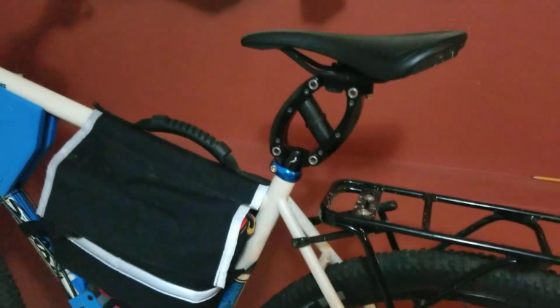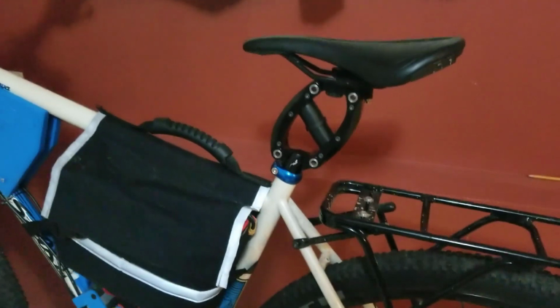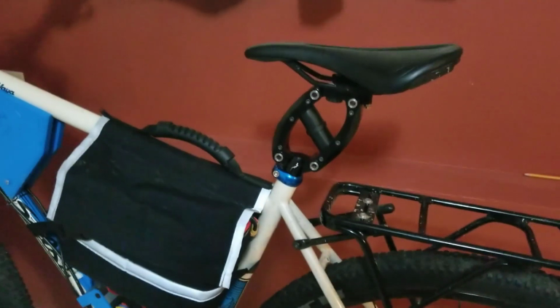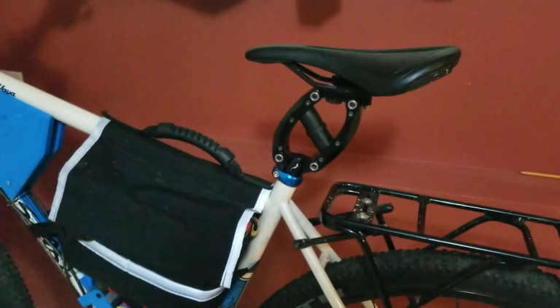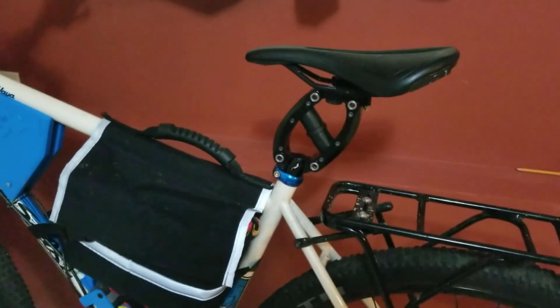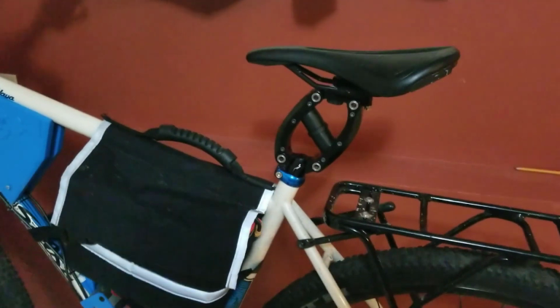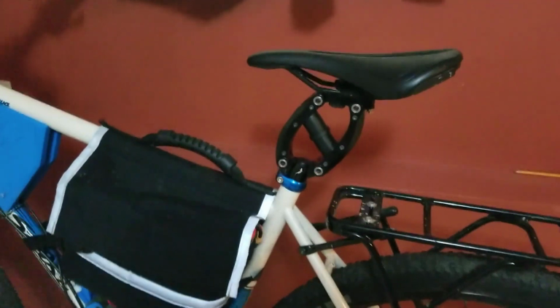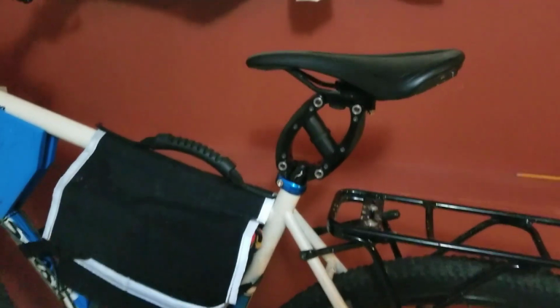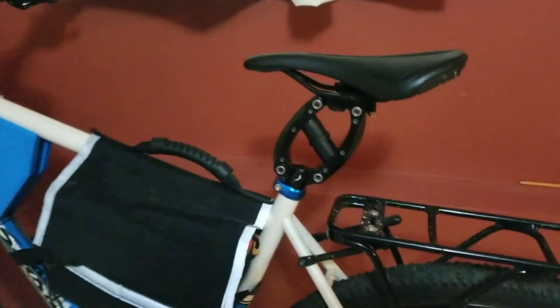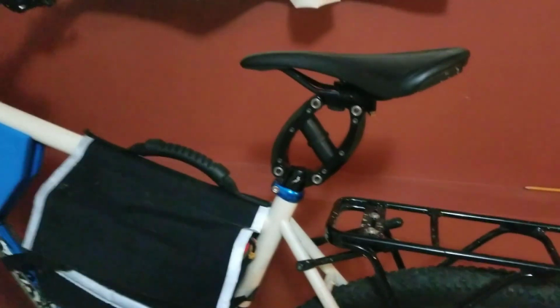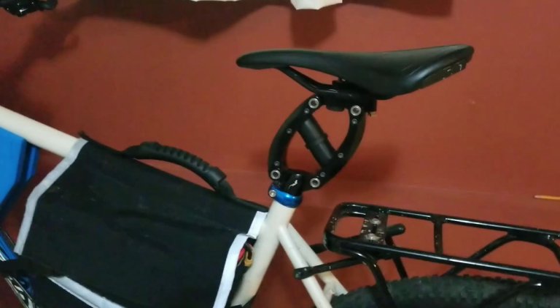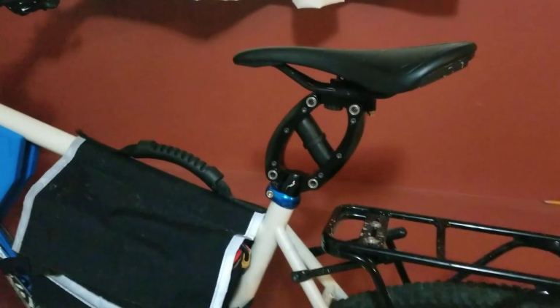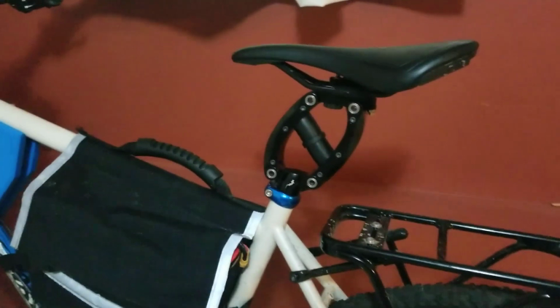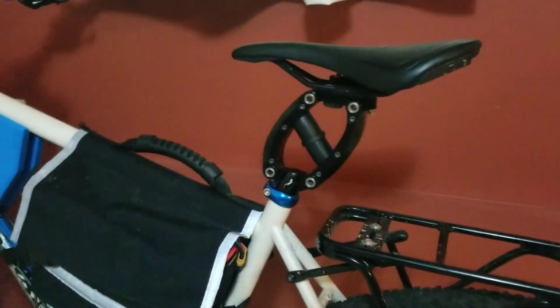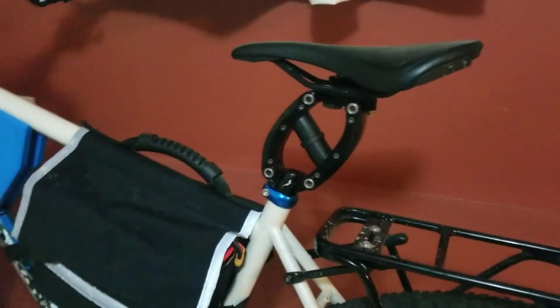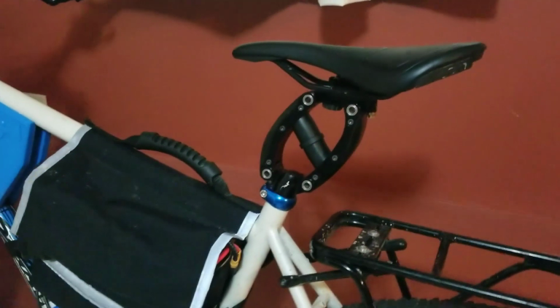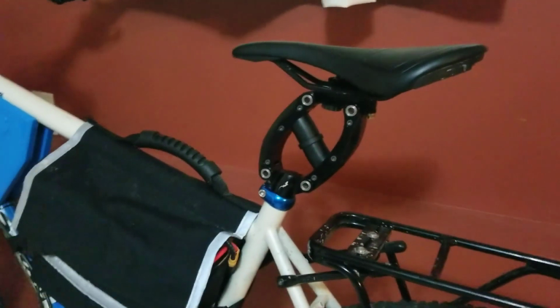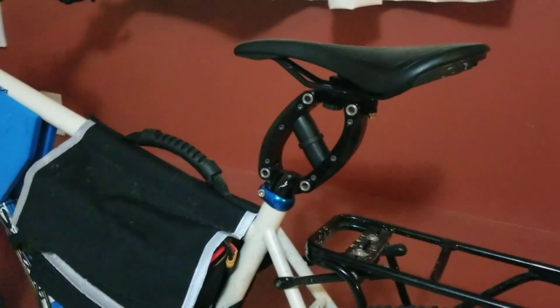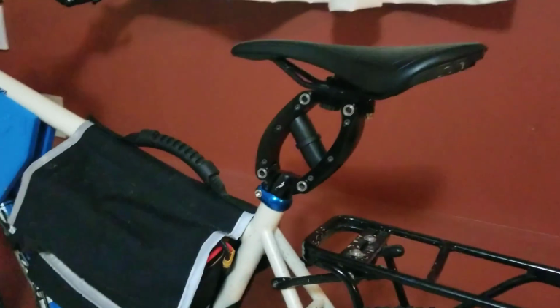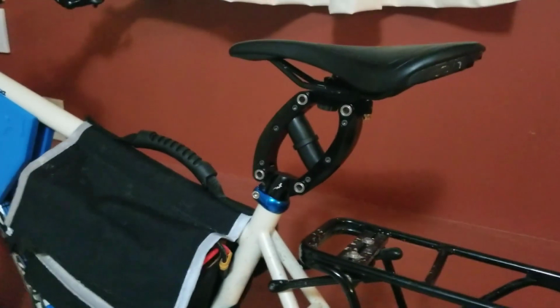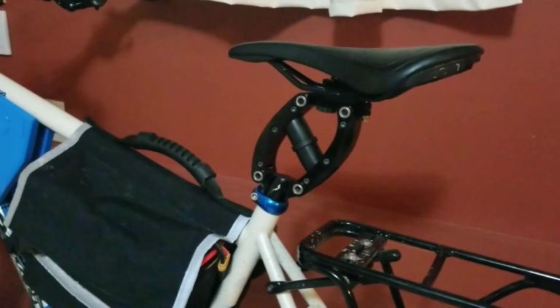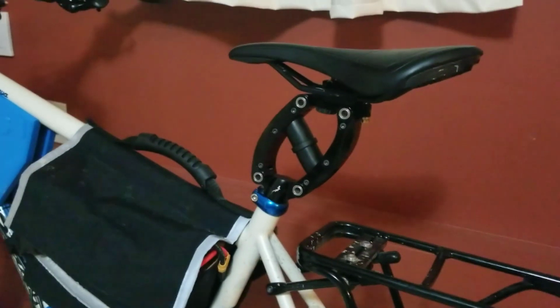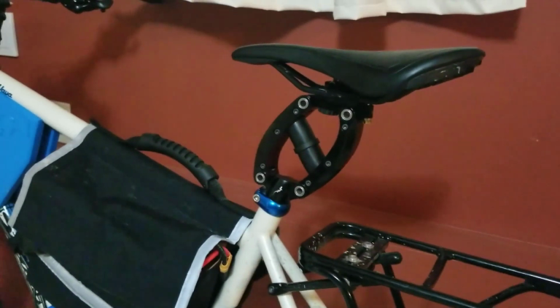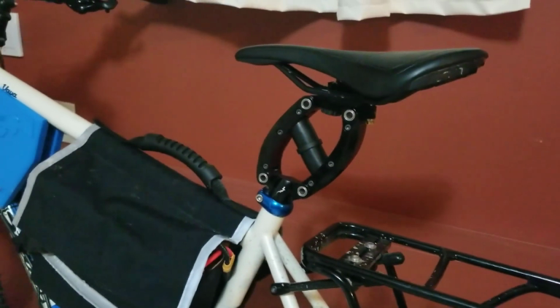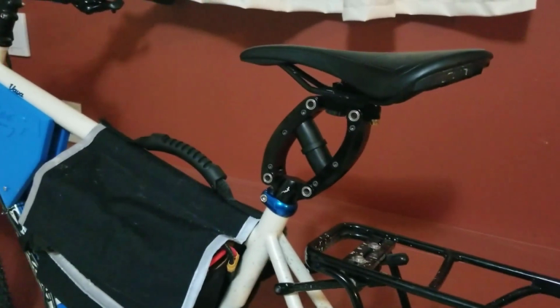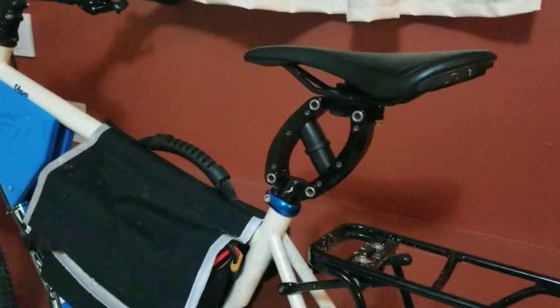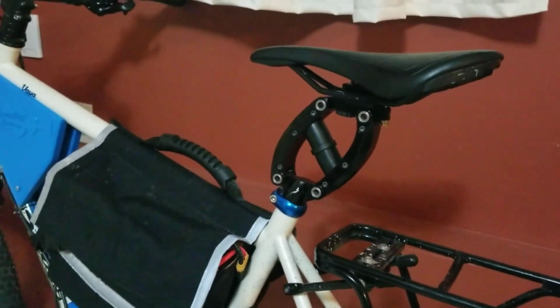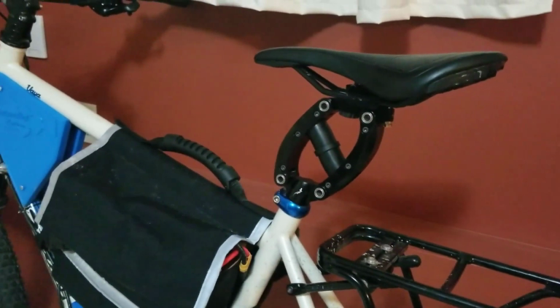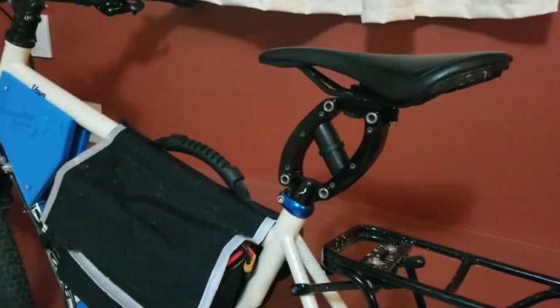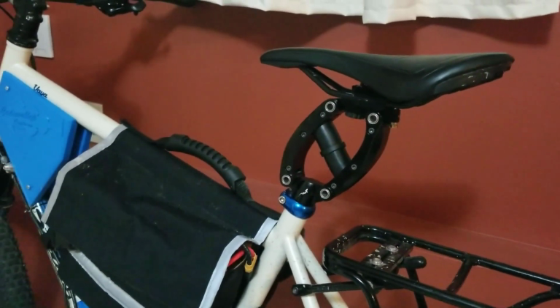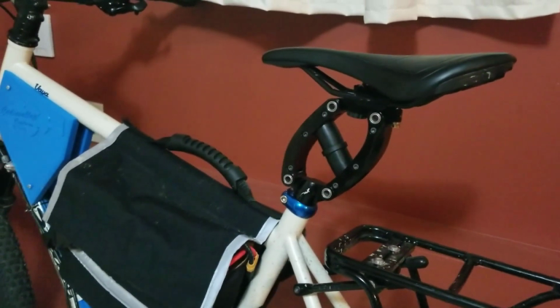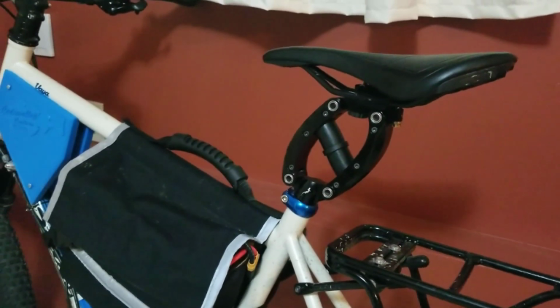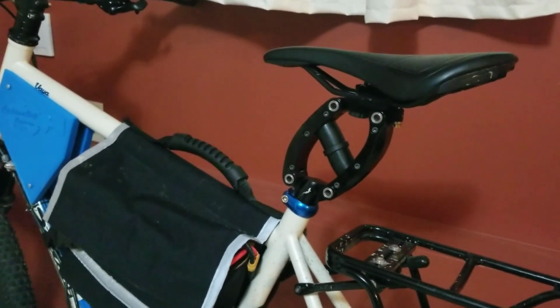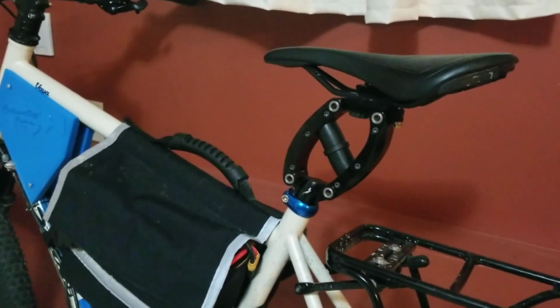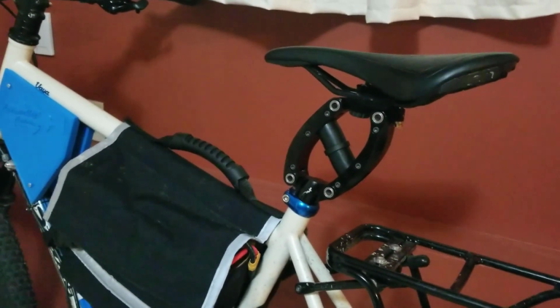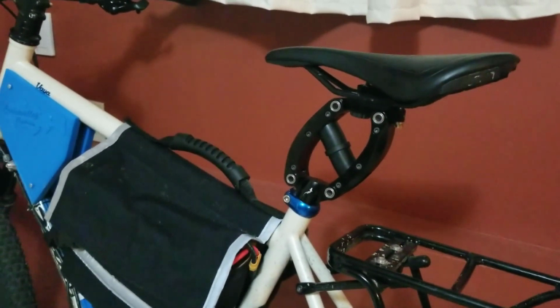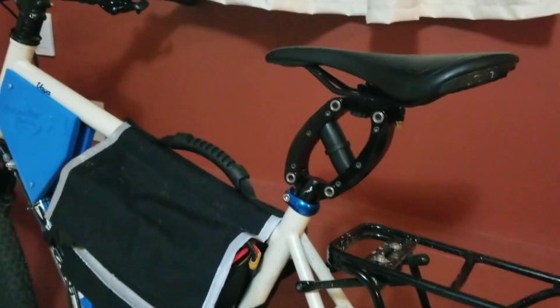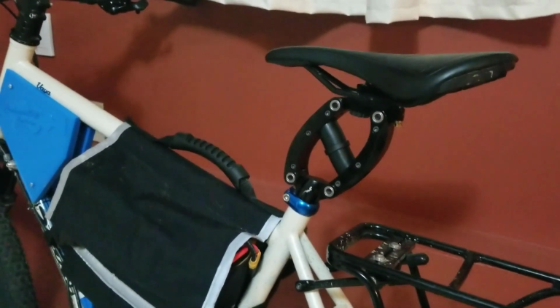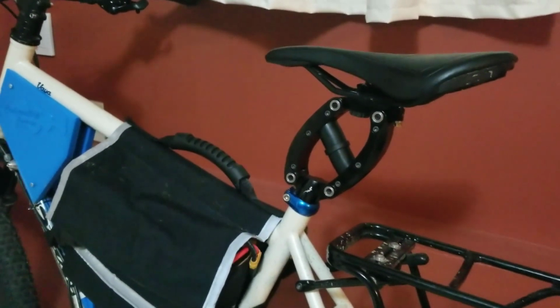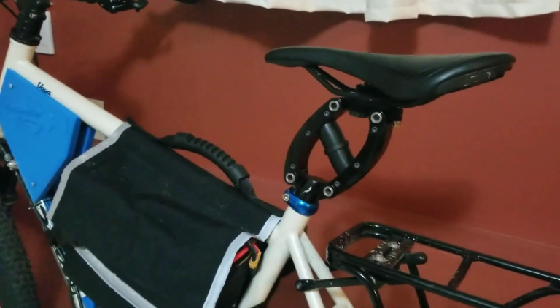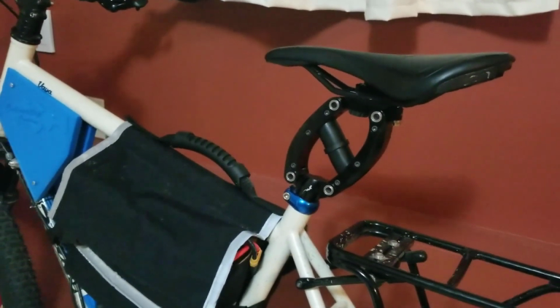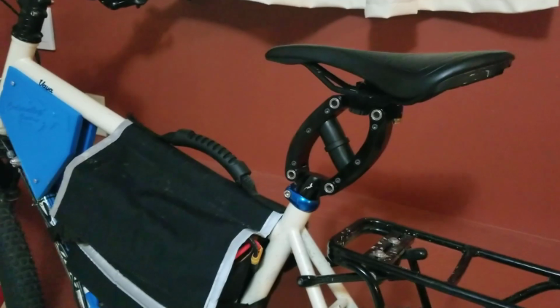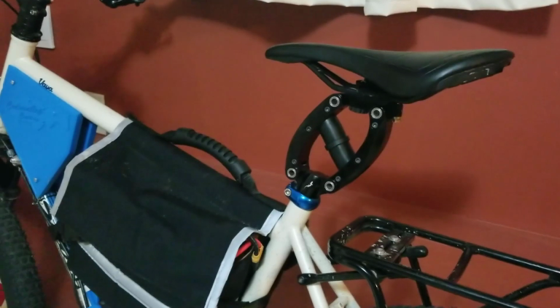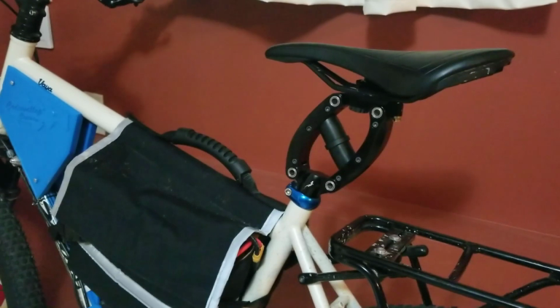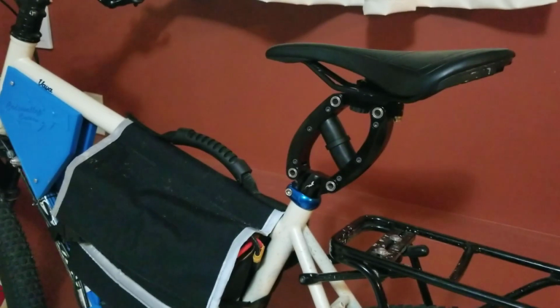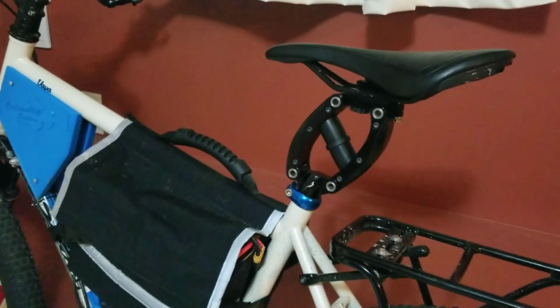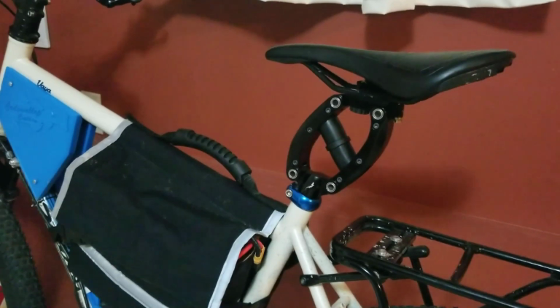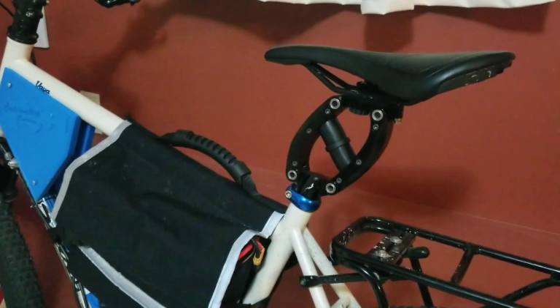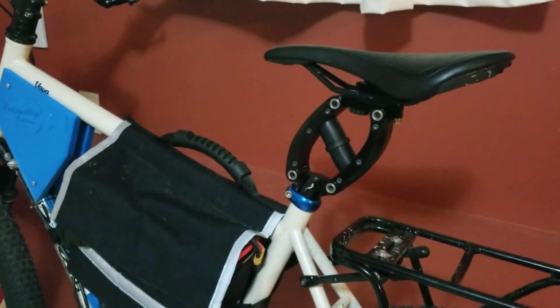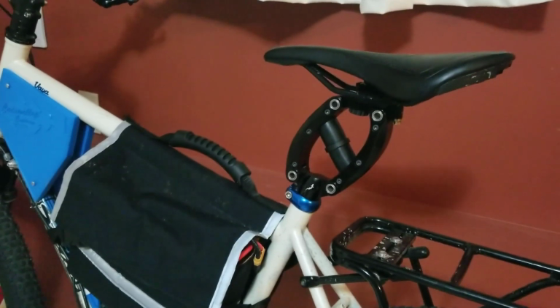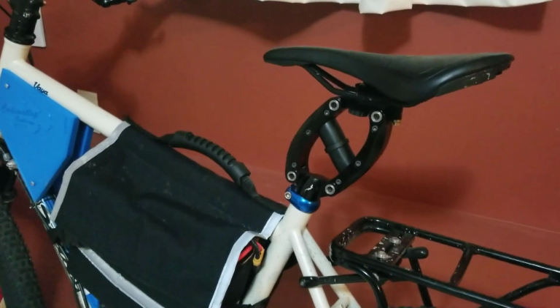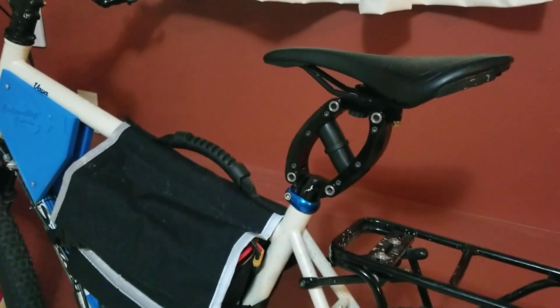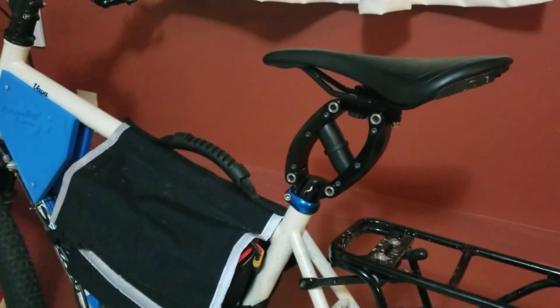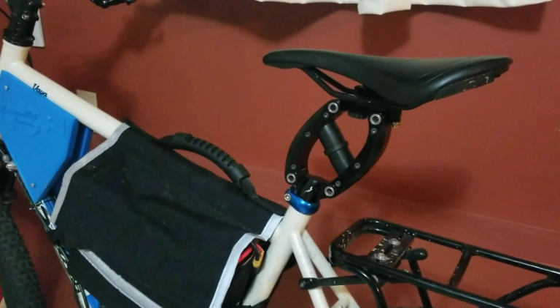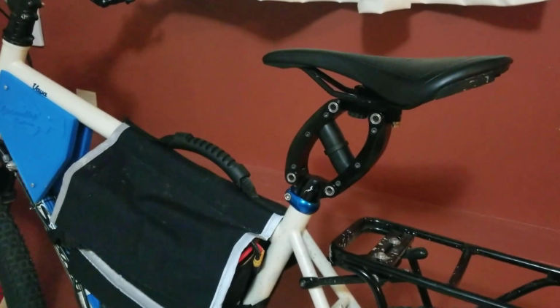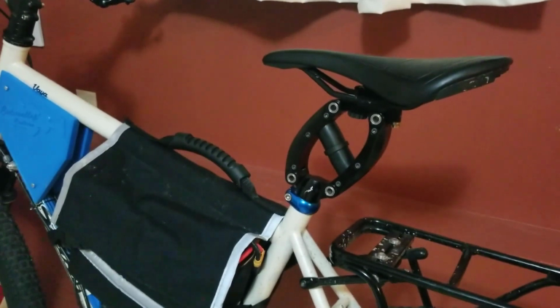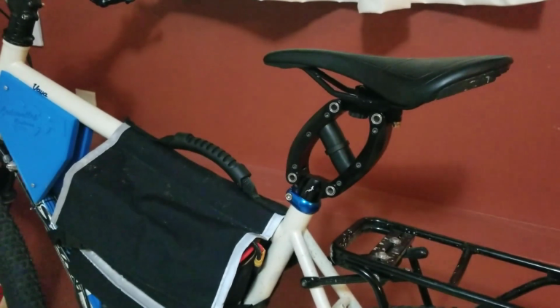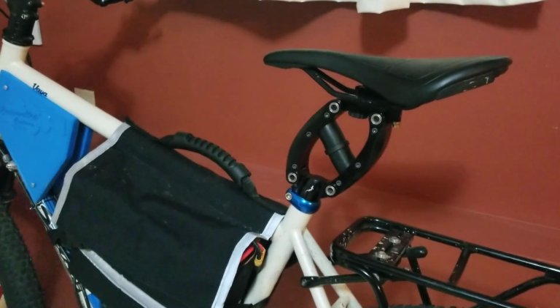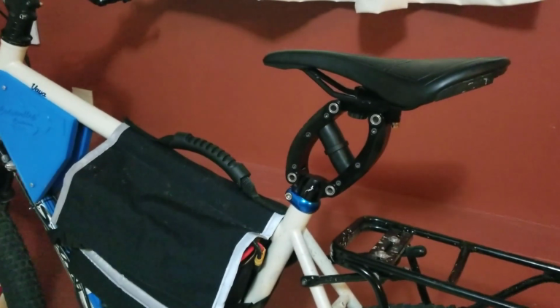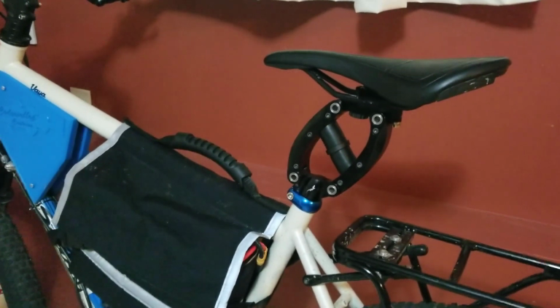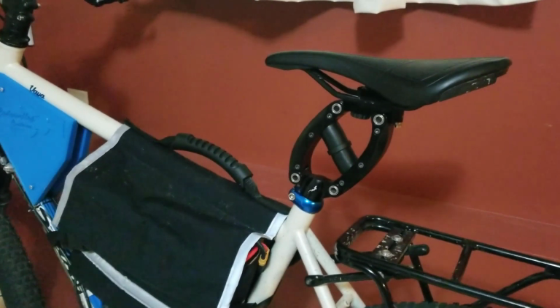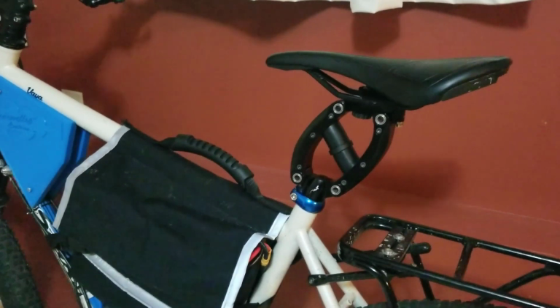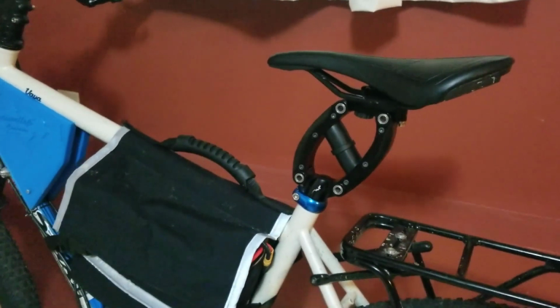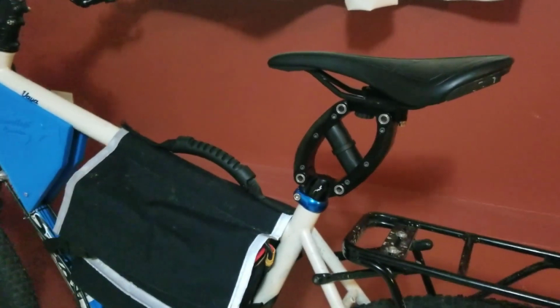That's the Crane Creek Thudbuster seat post and I paid just over a hundred dollars for it.